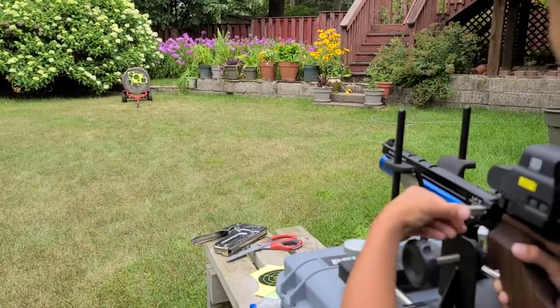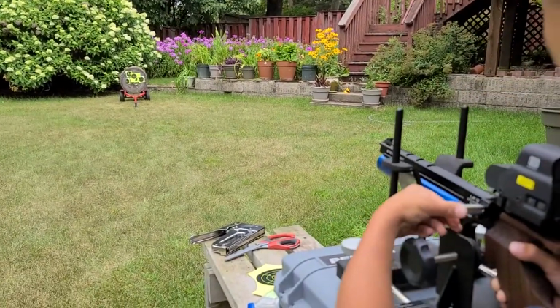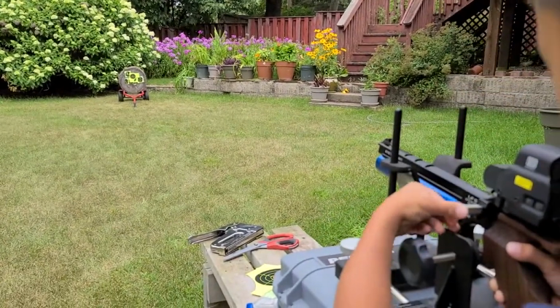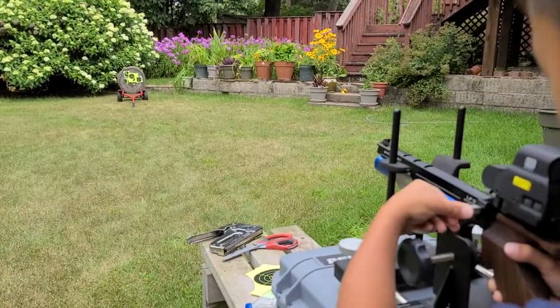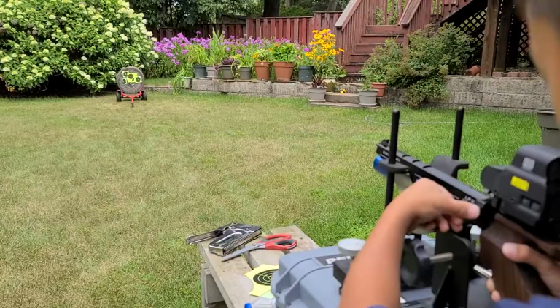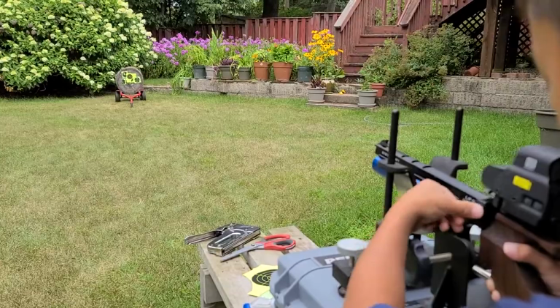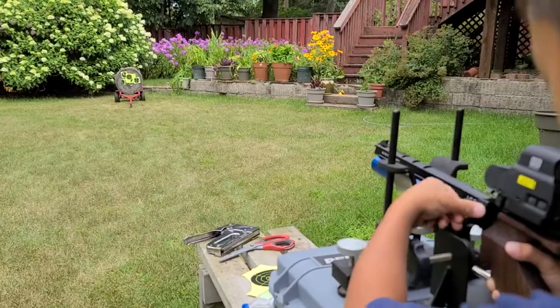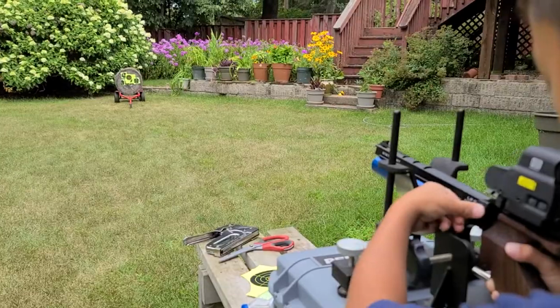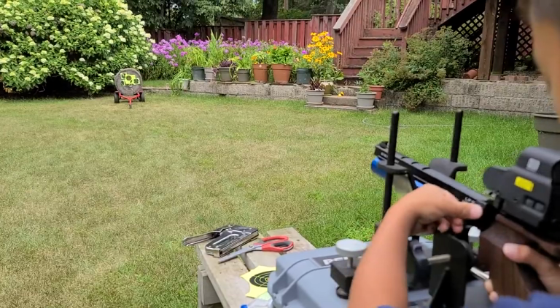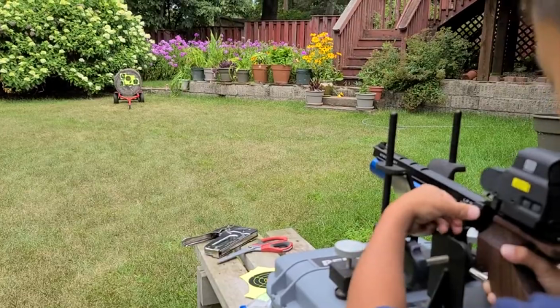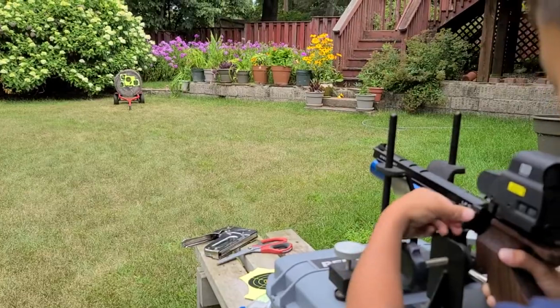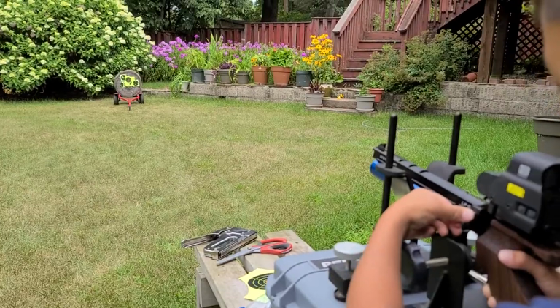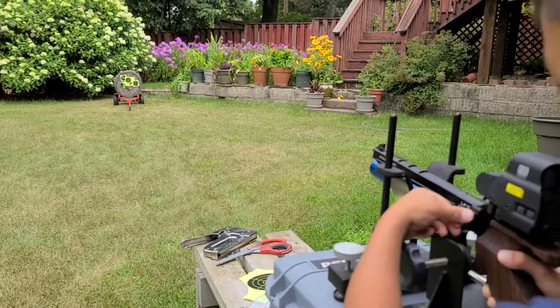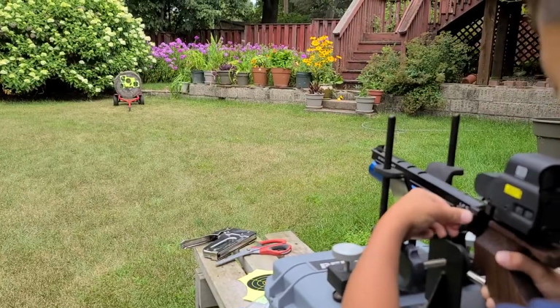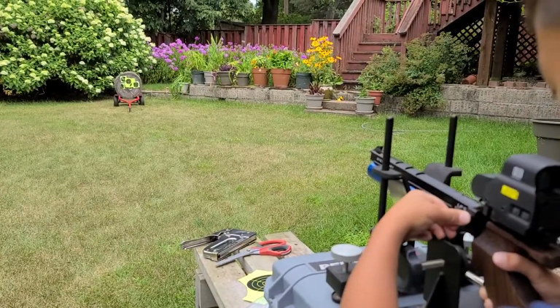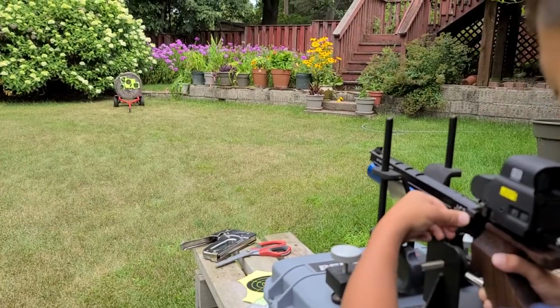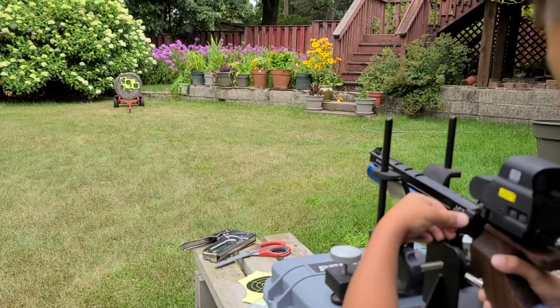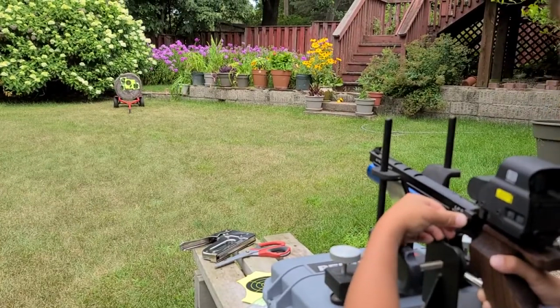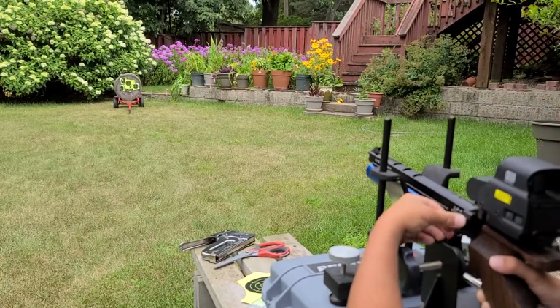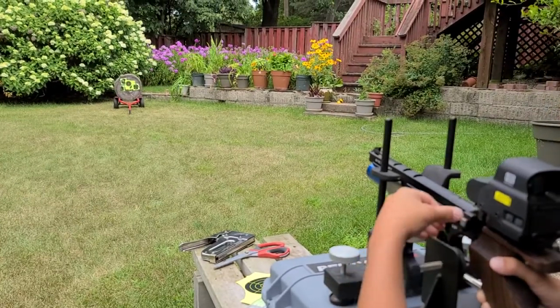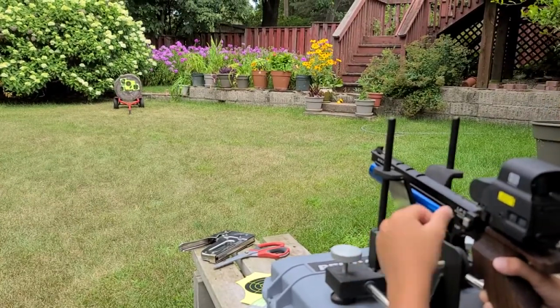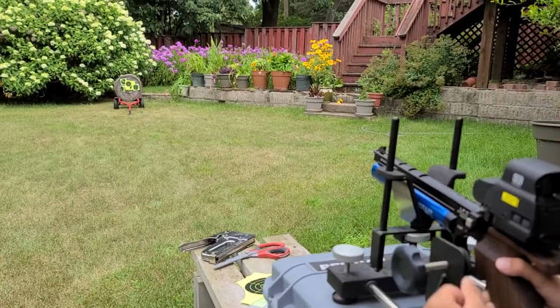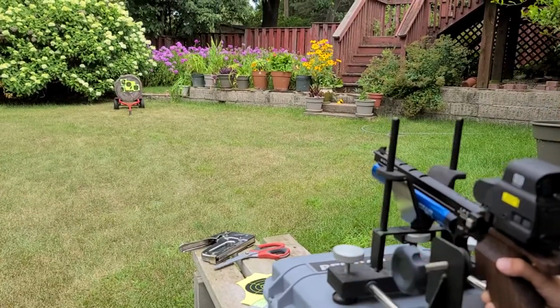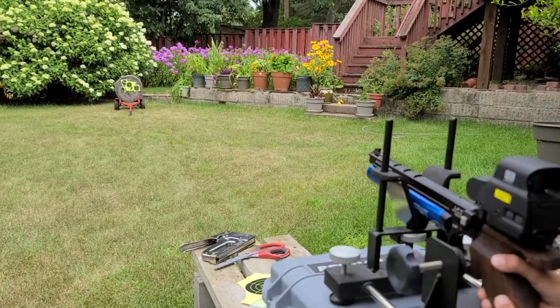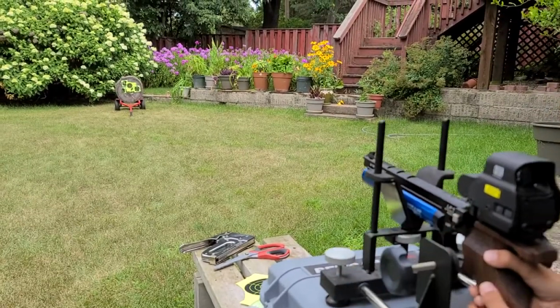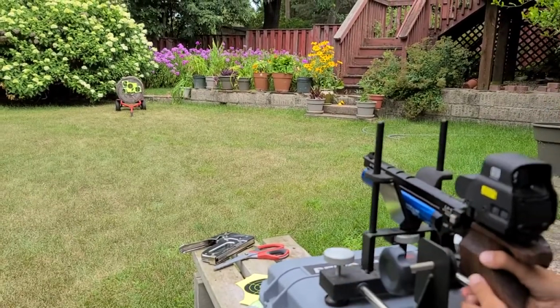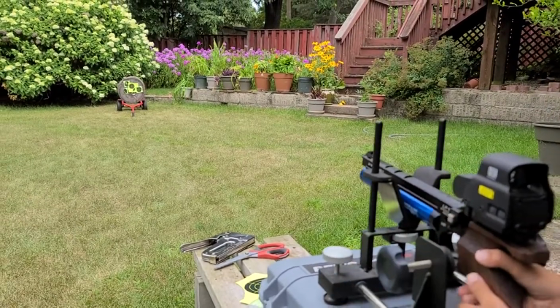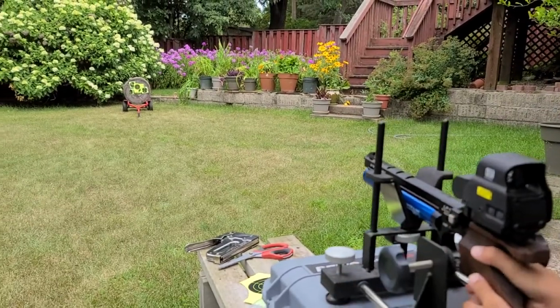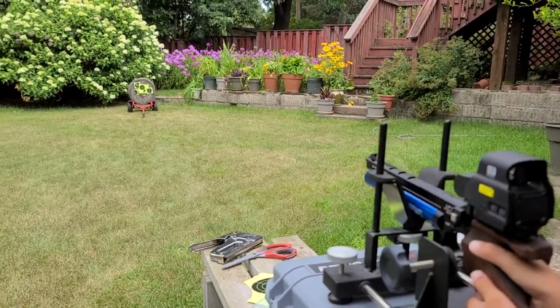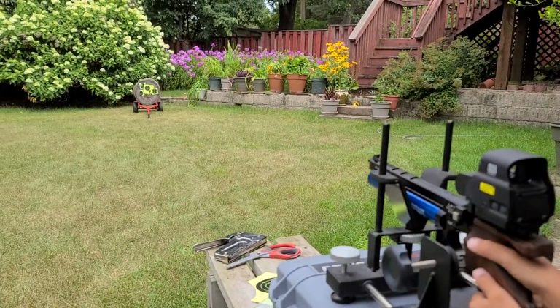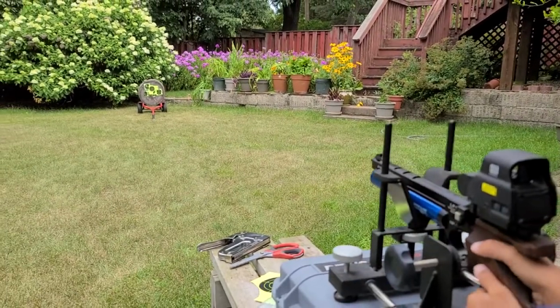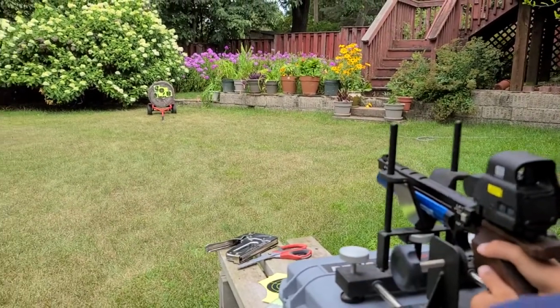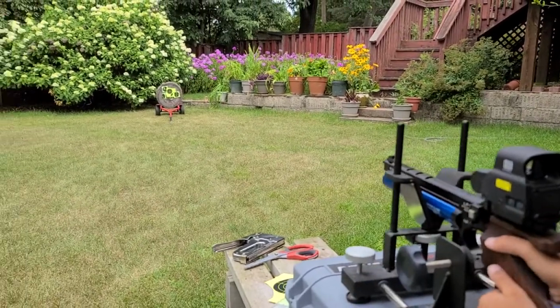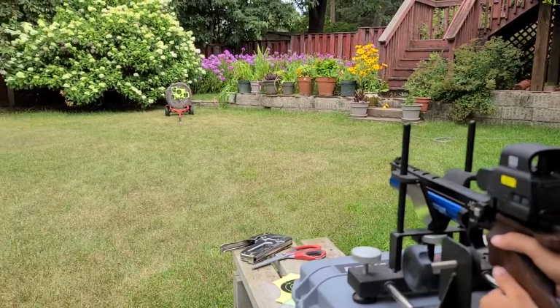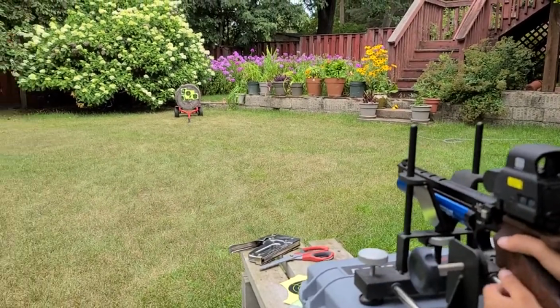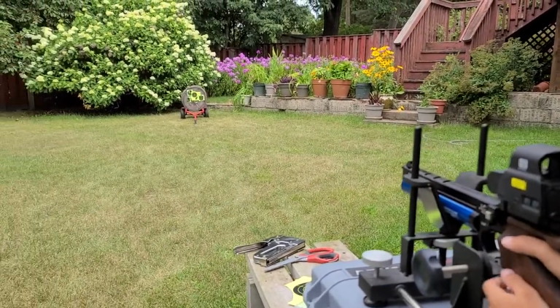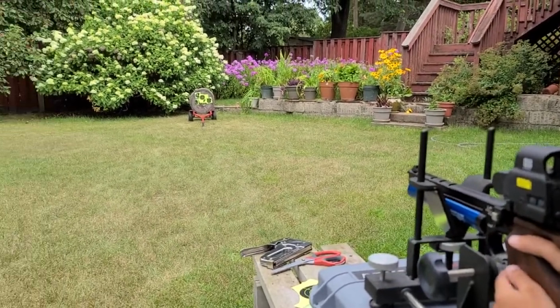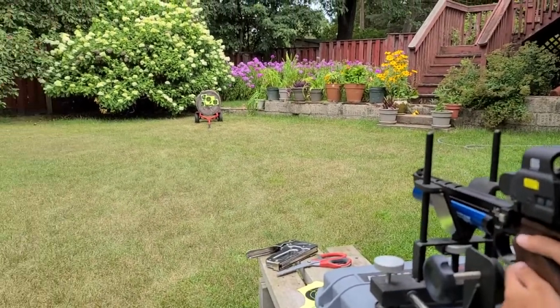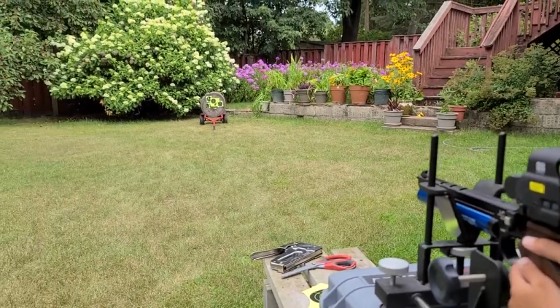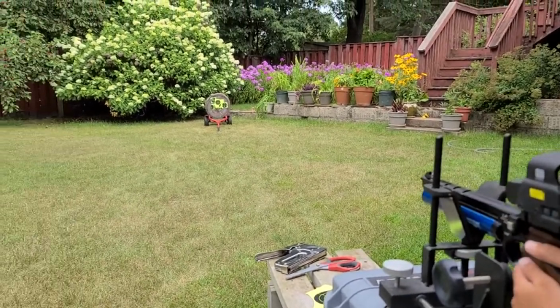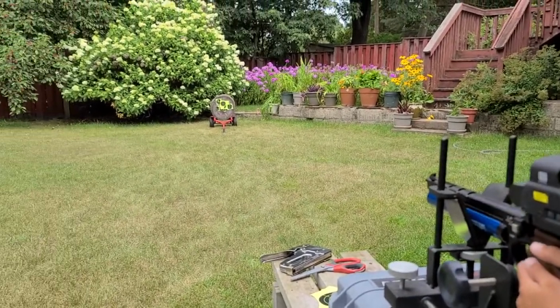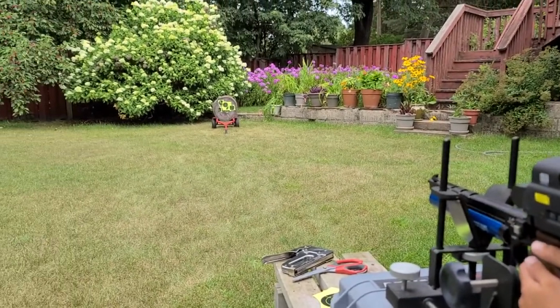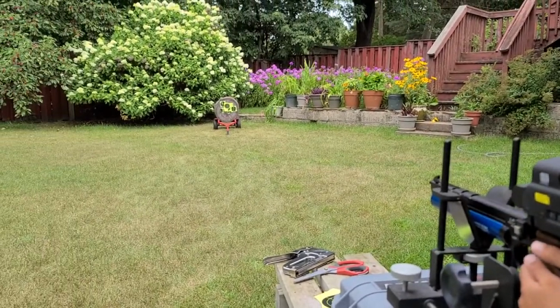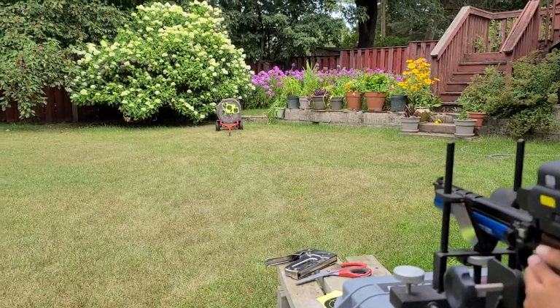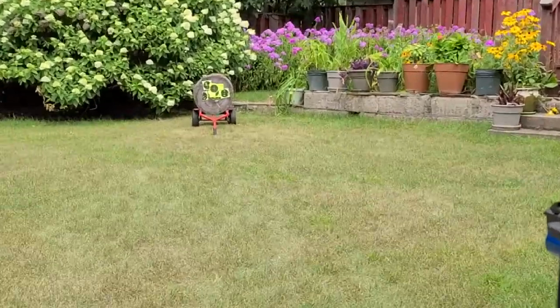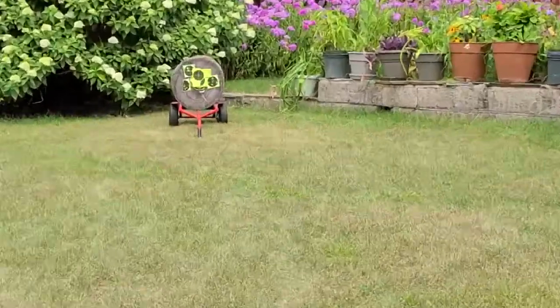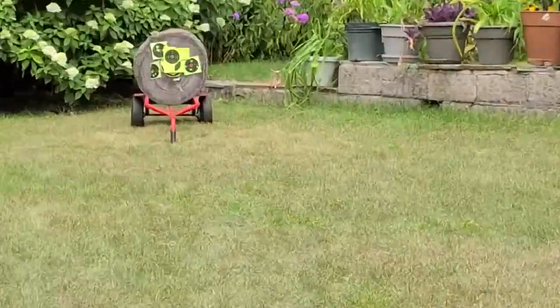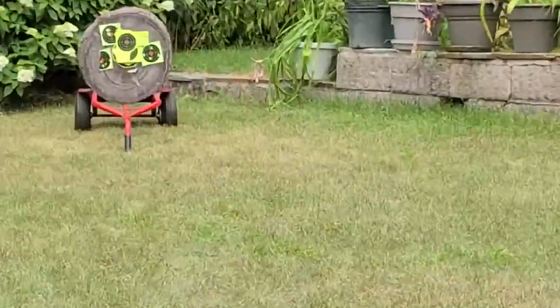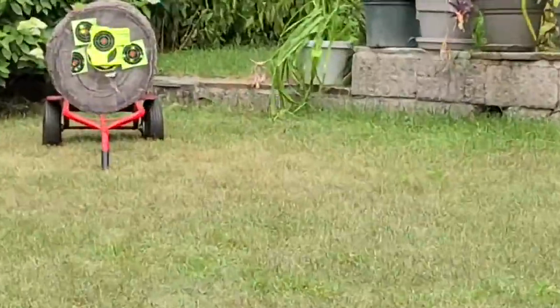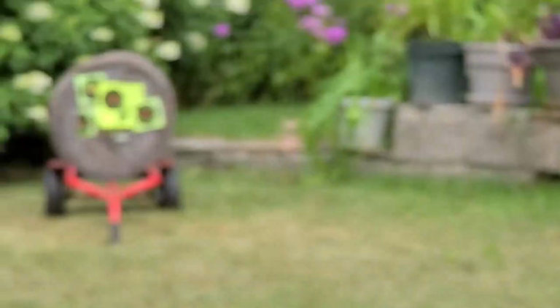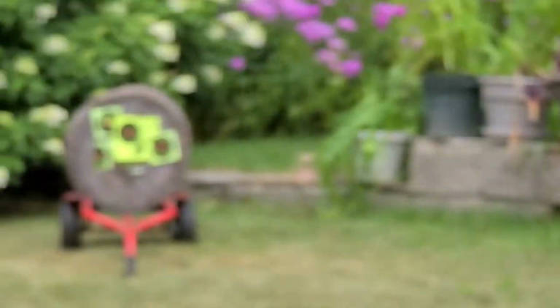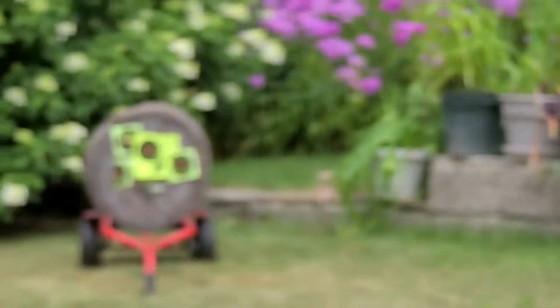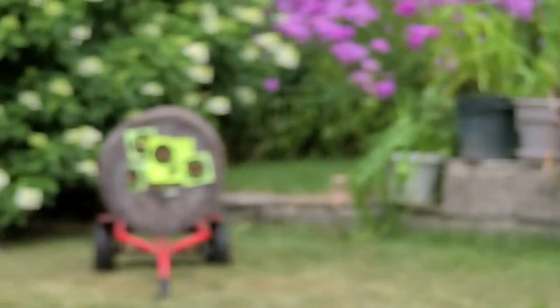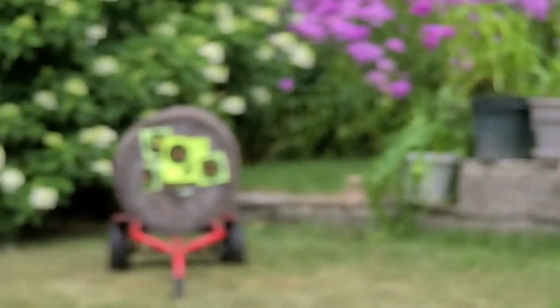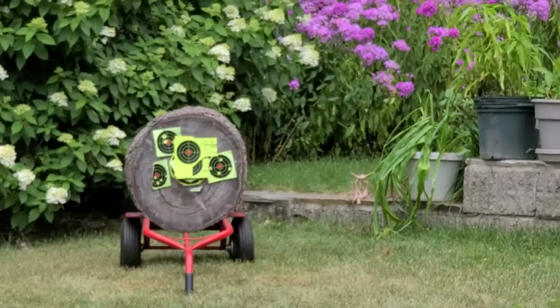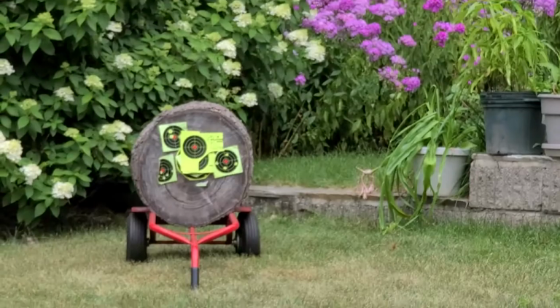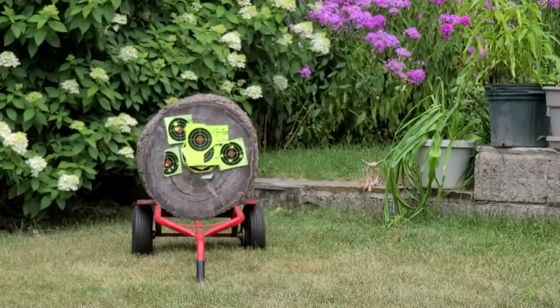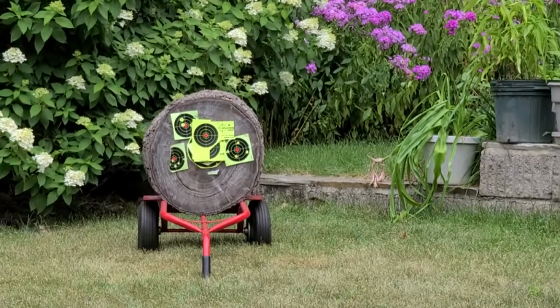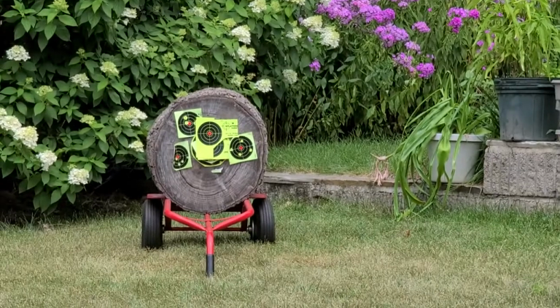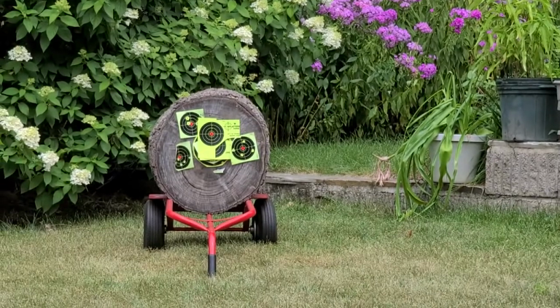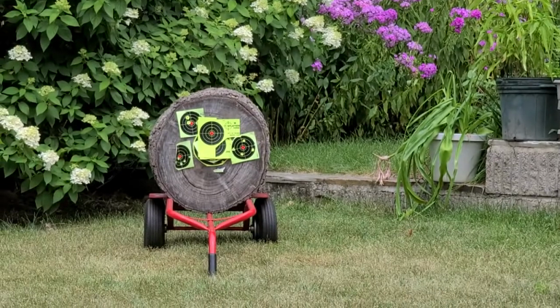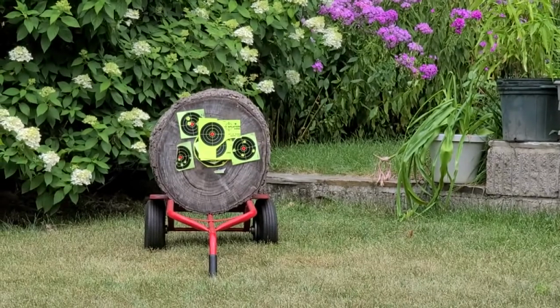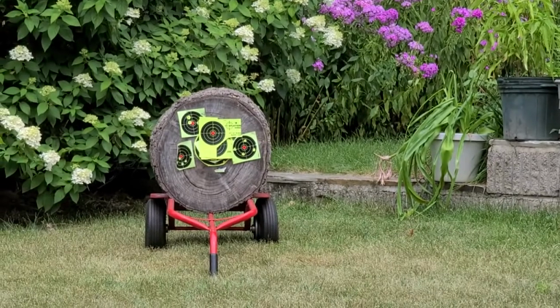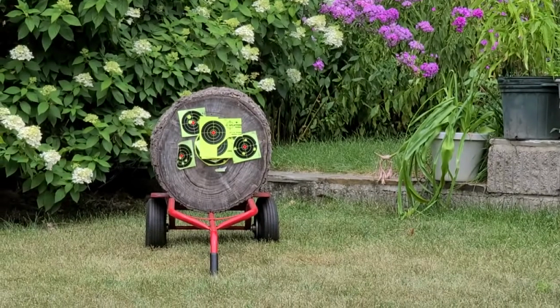Alright, good. Finger away from trigger, okay? Alright, let's go. Show me how it's done, Mr. Texas.